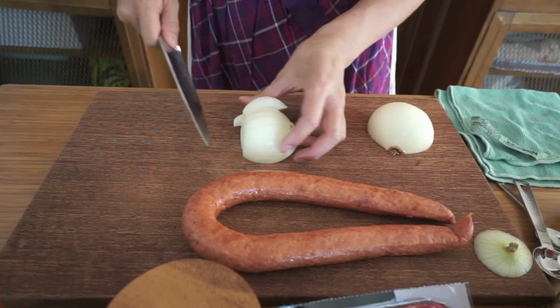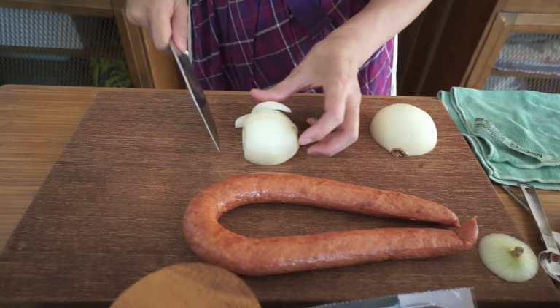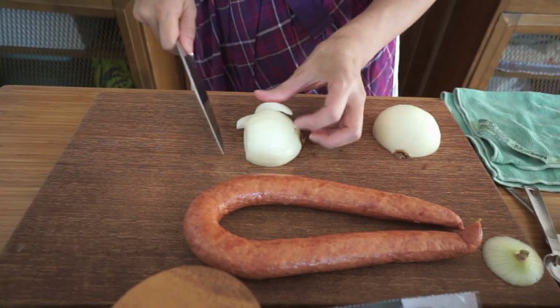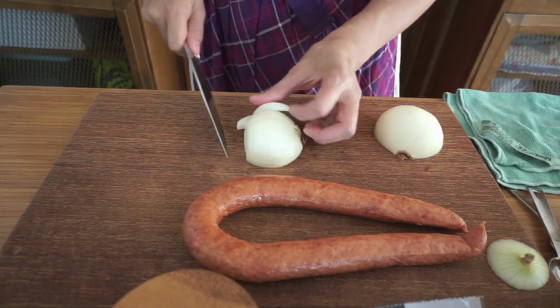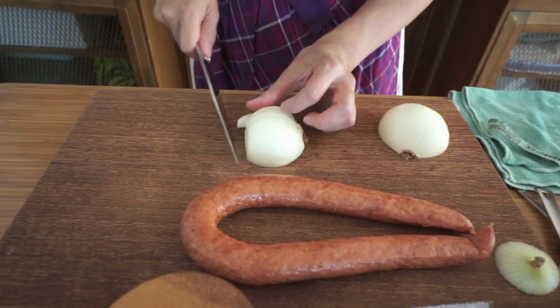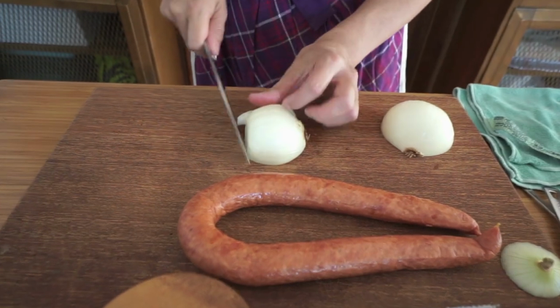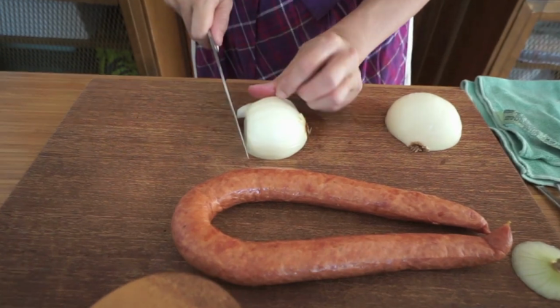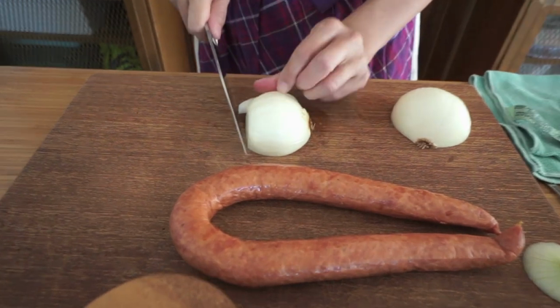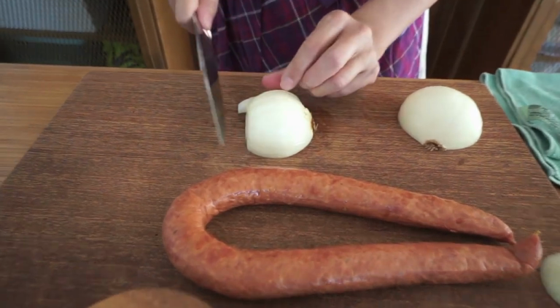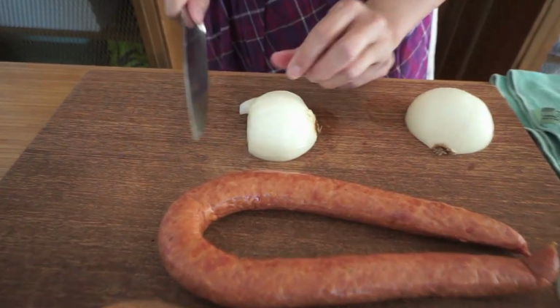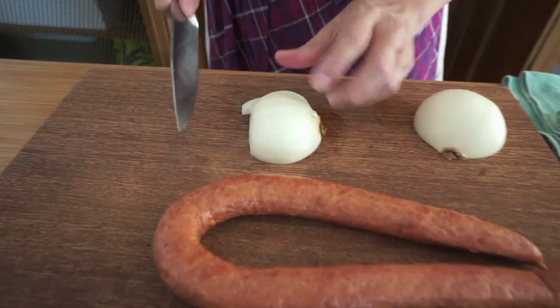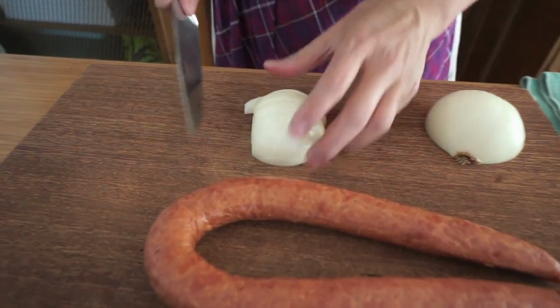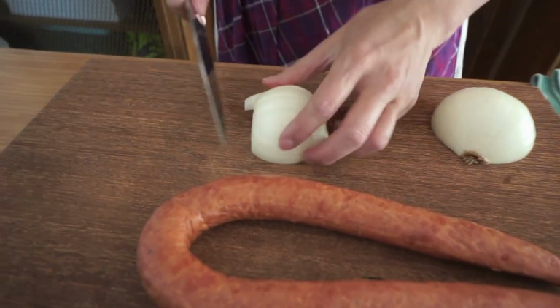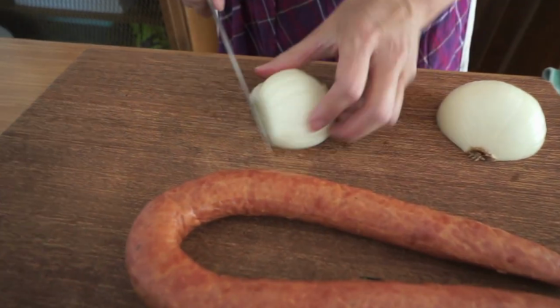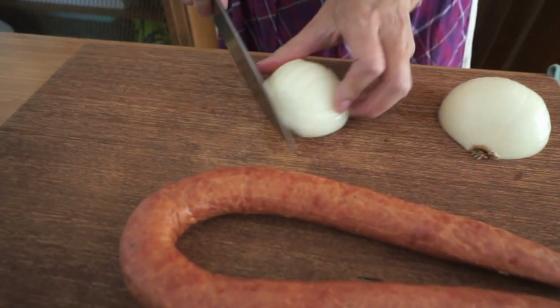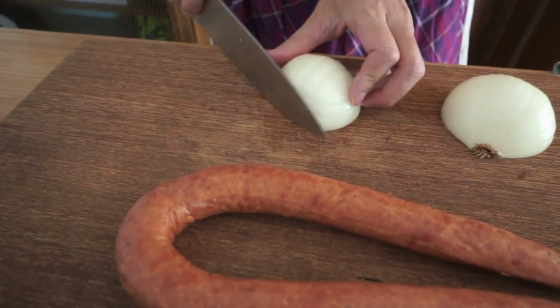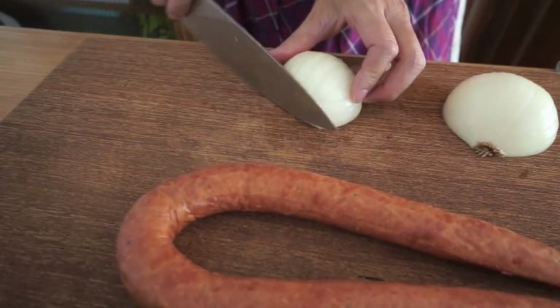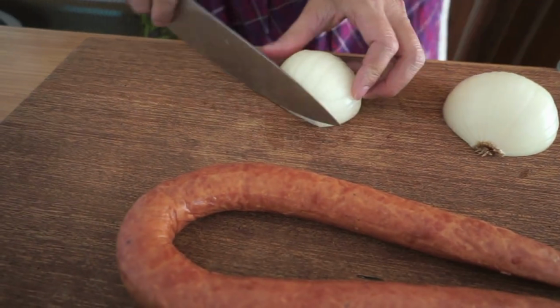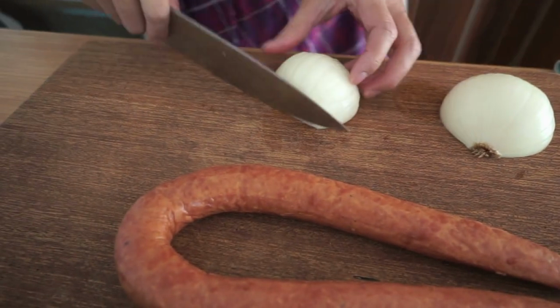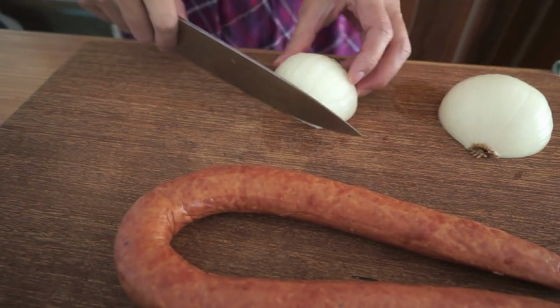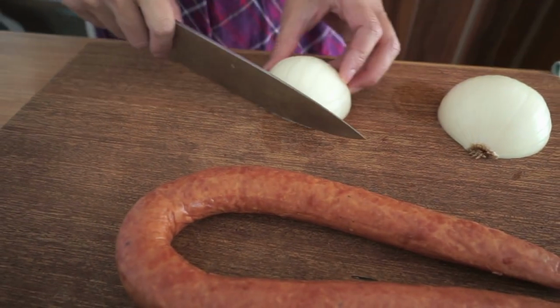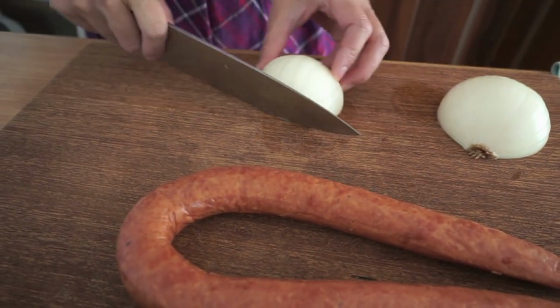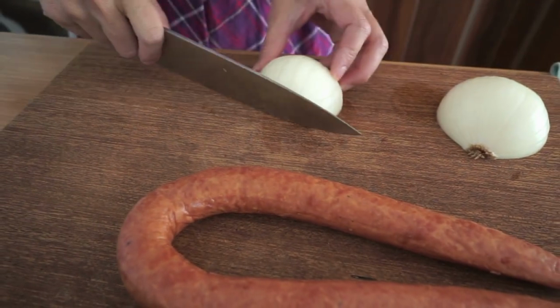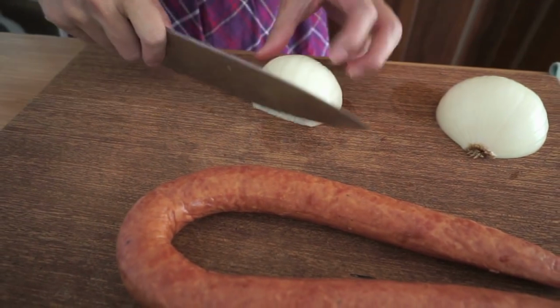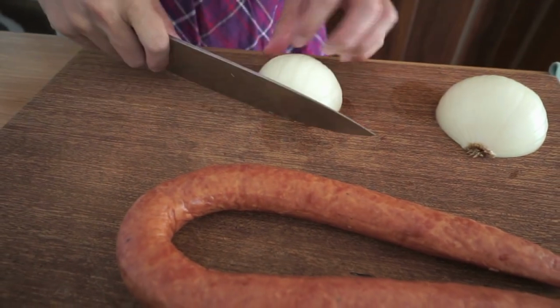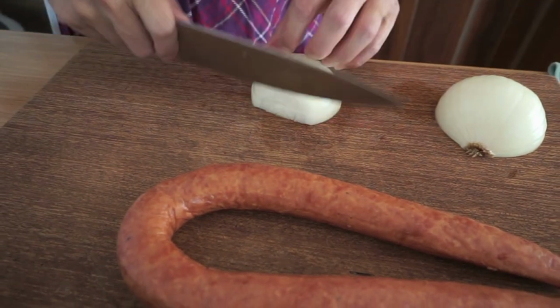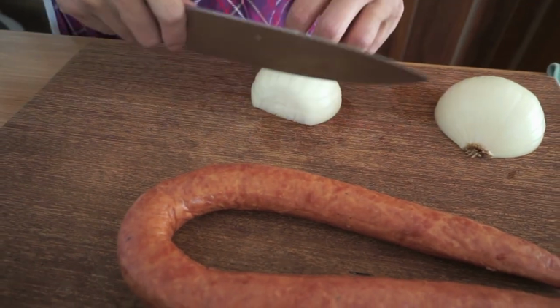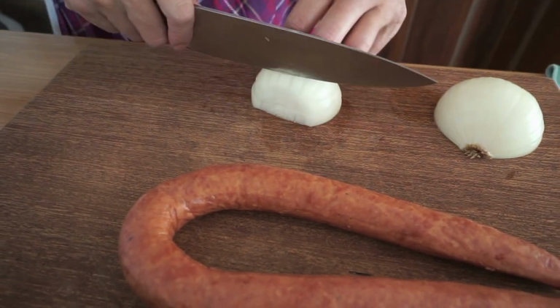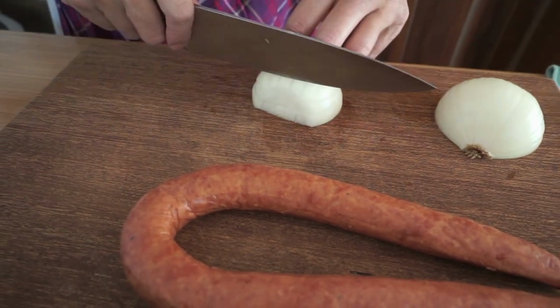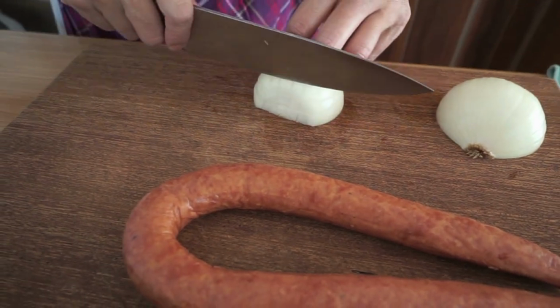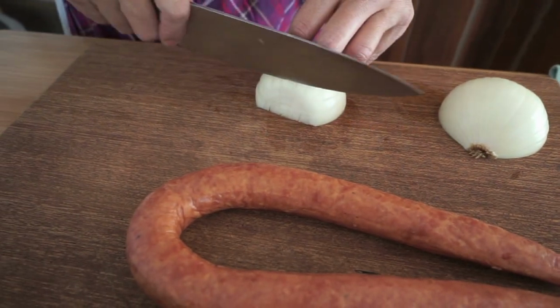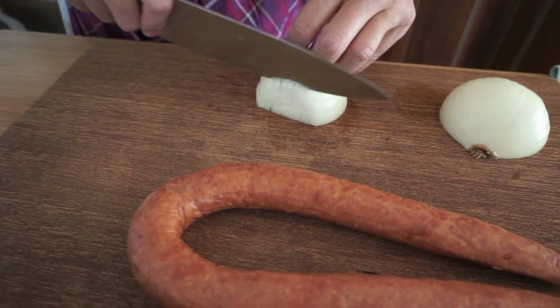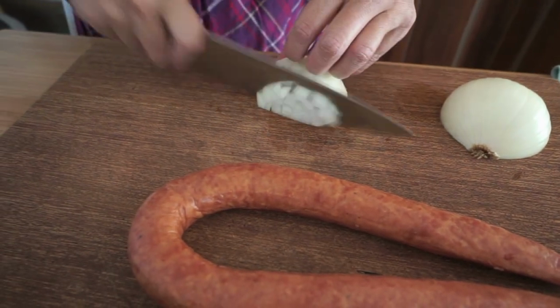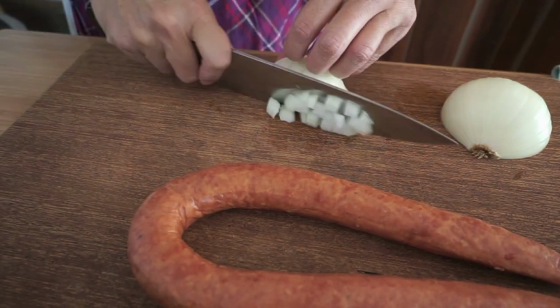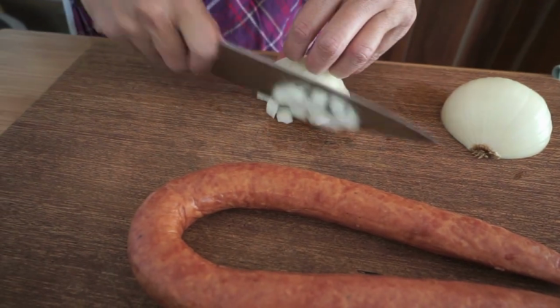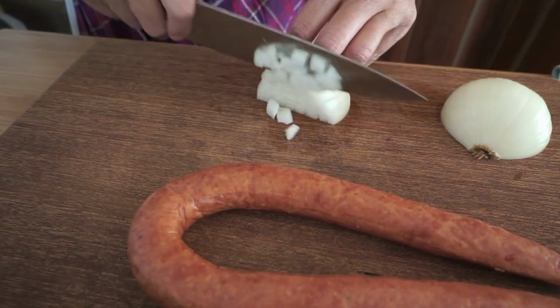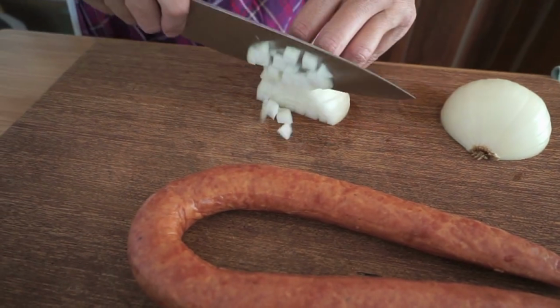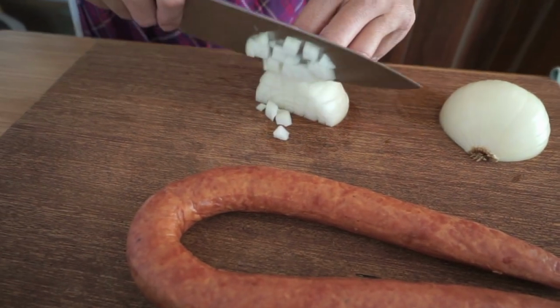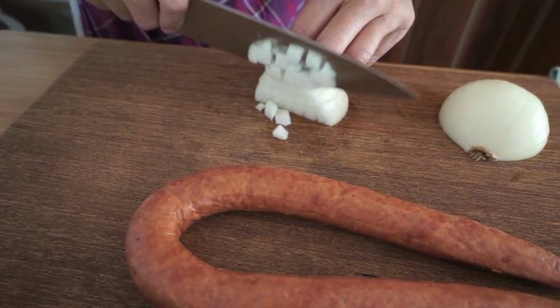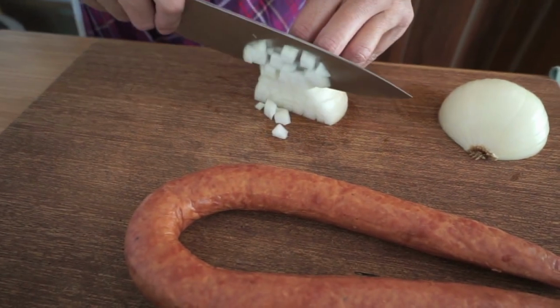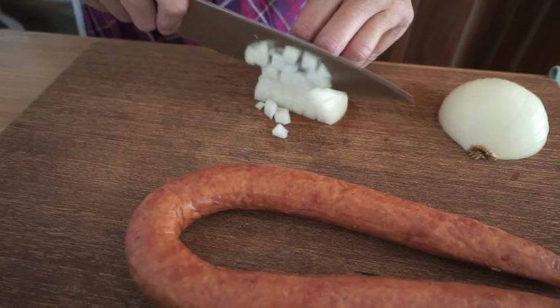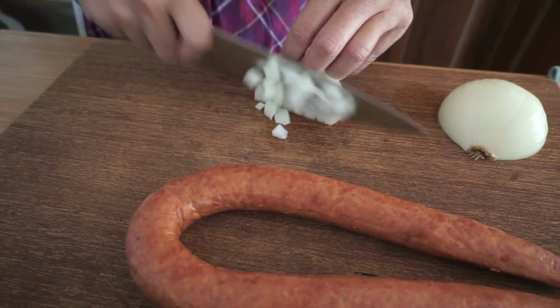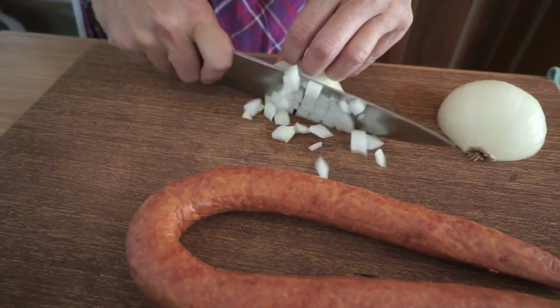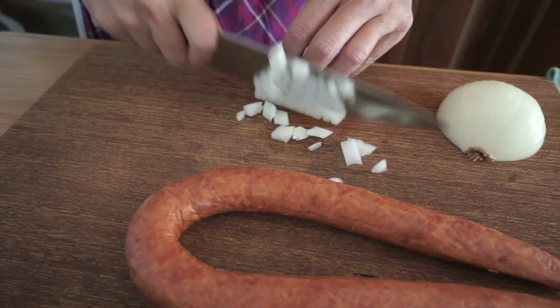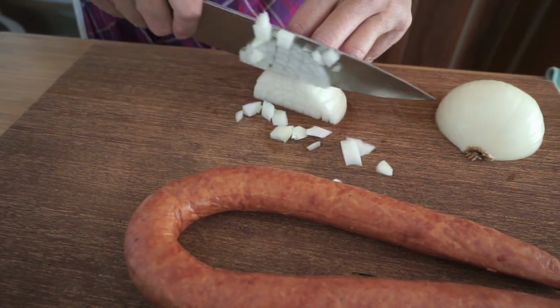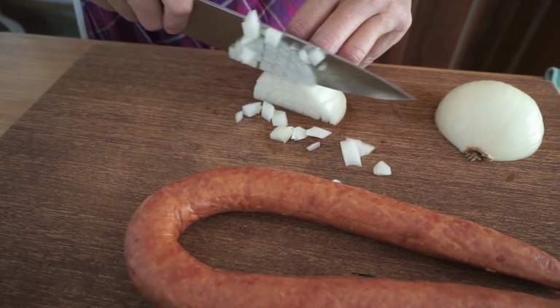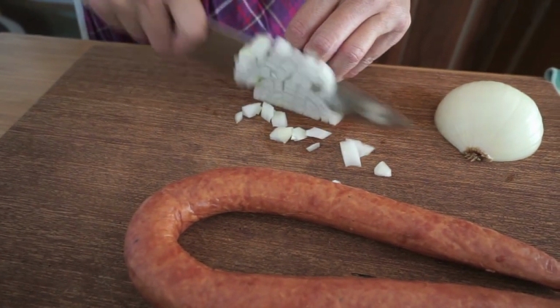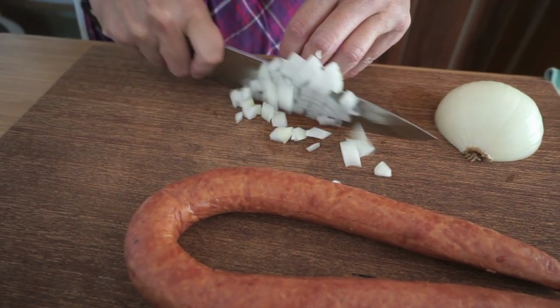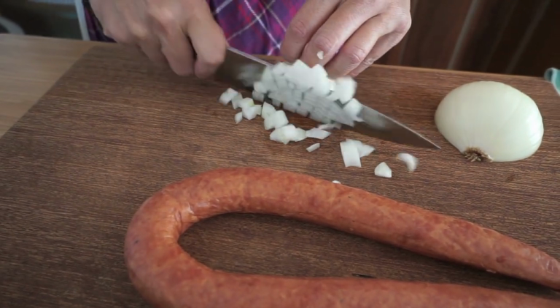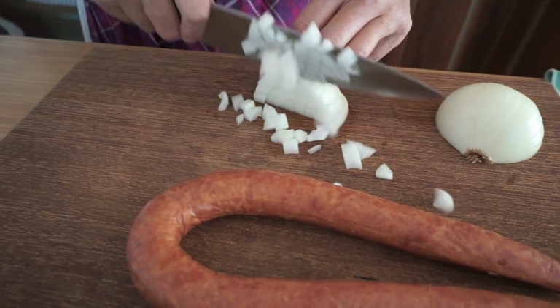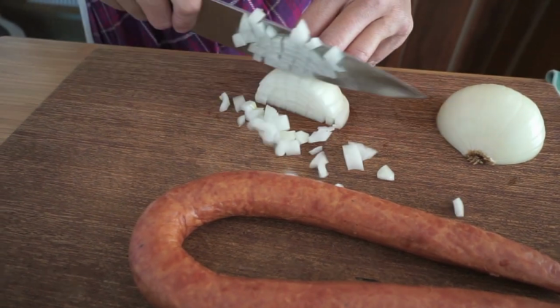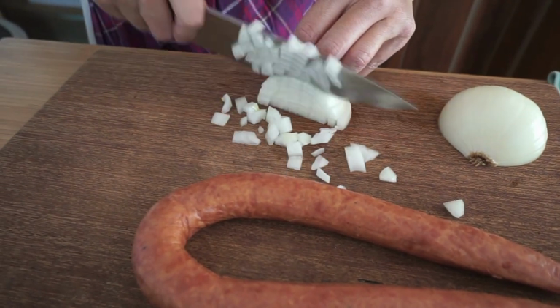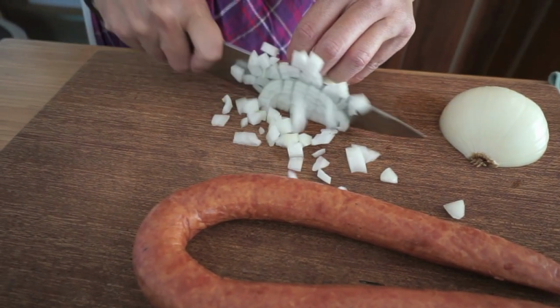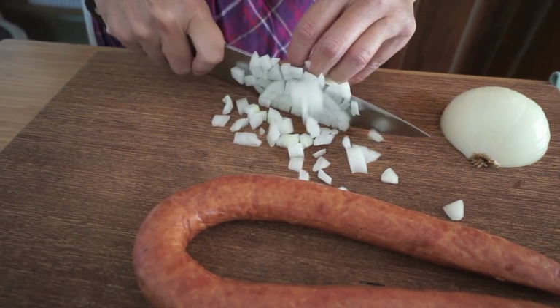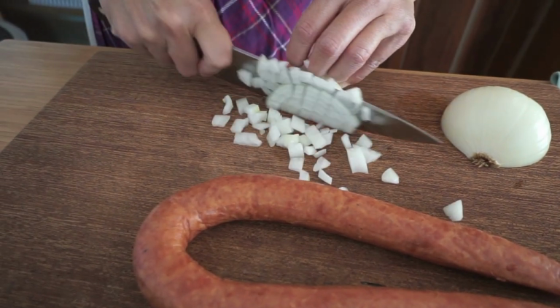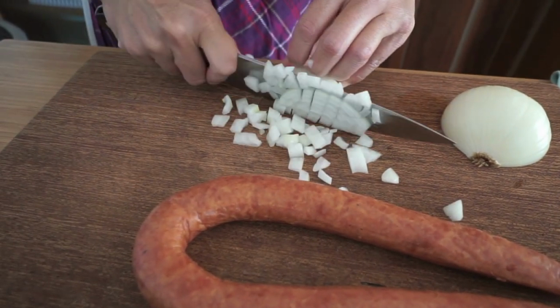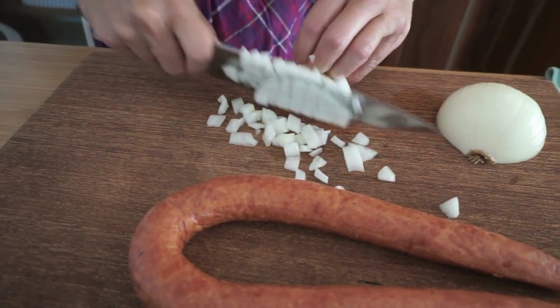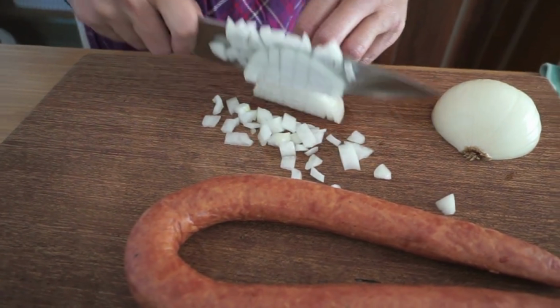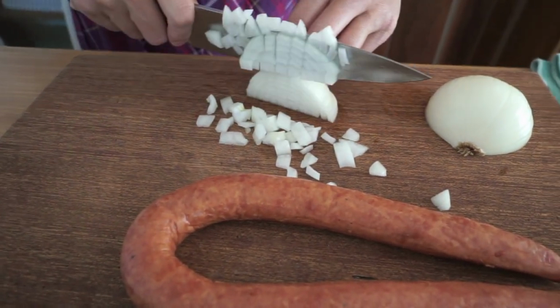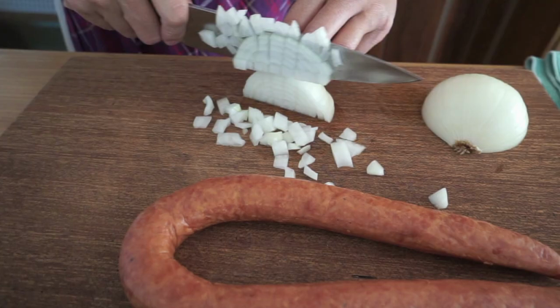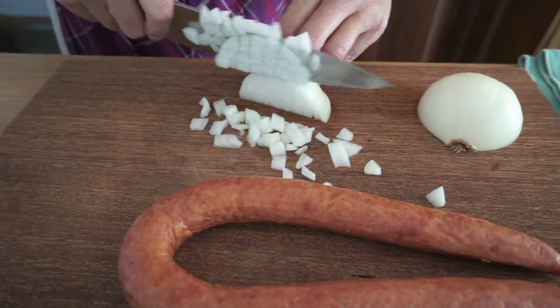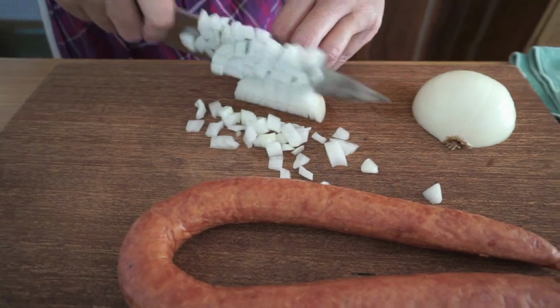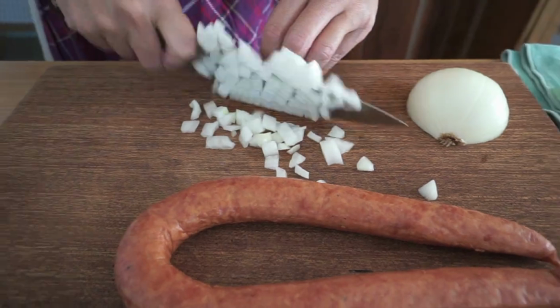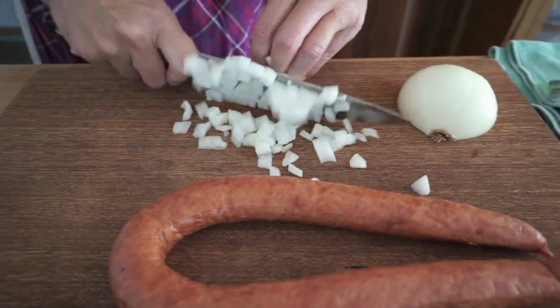I know you're waiting for me to chop up my fingers, but that's not going to happen. Famous last words.